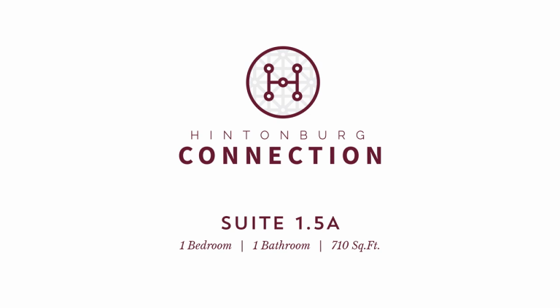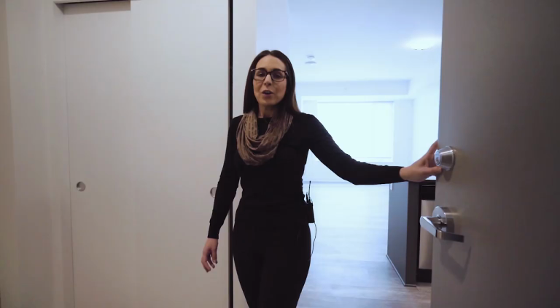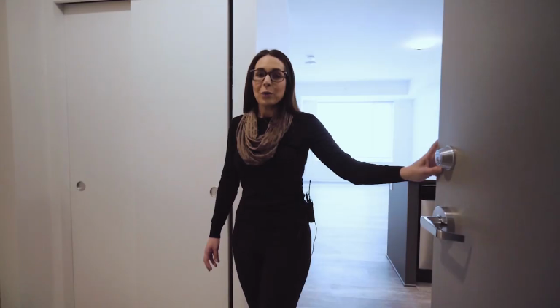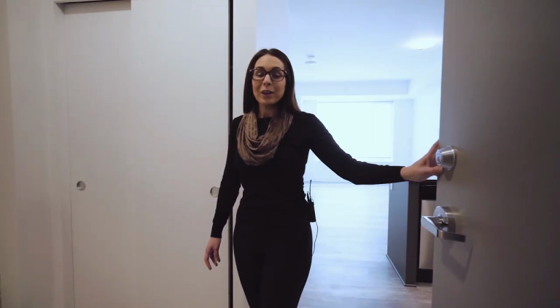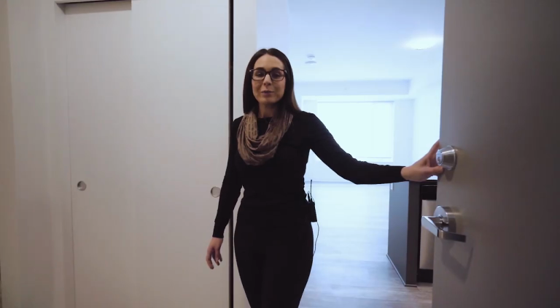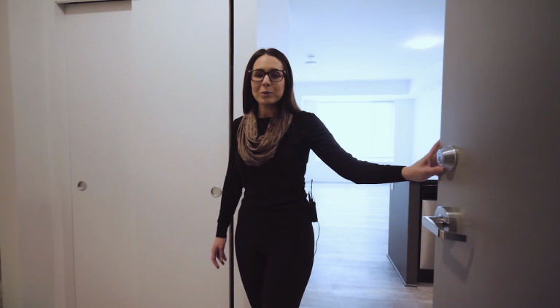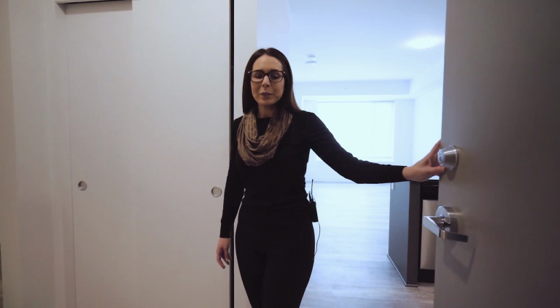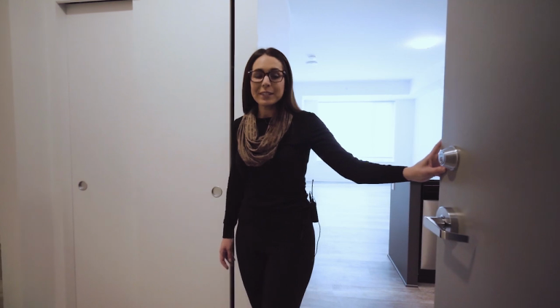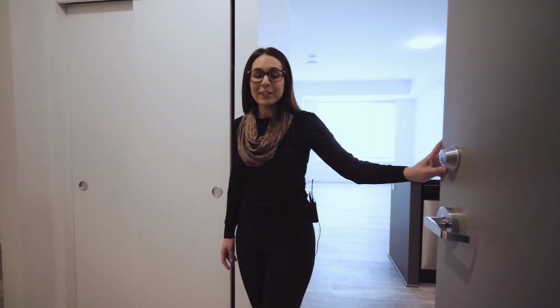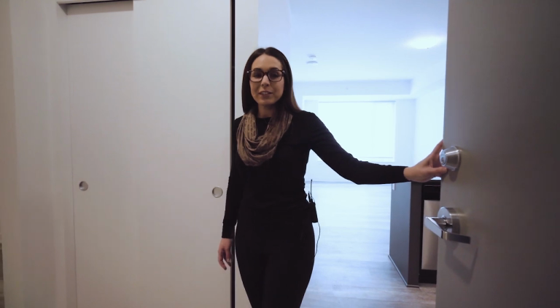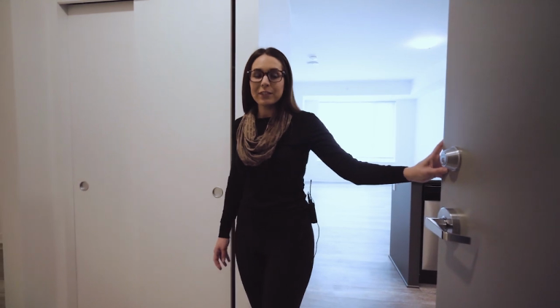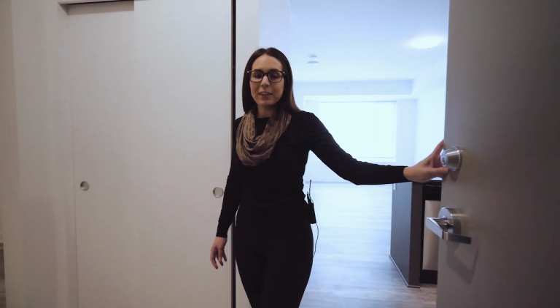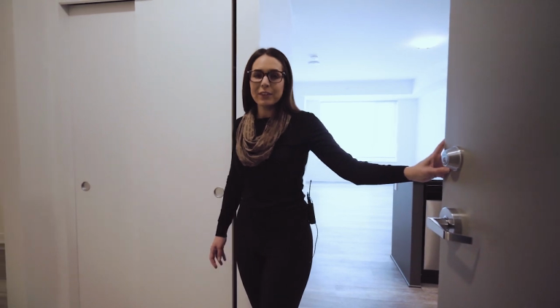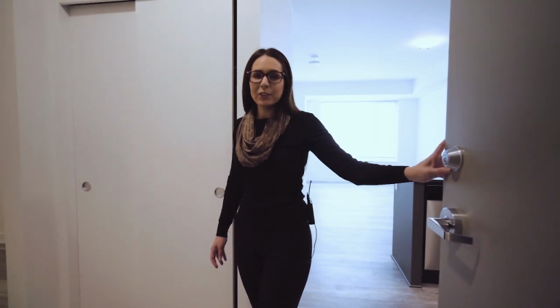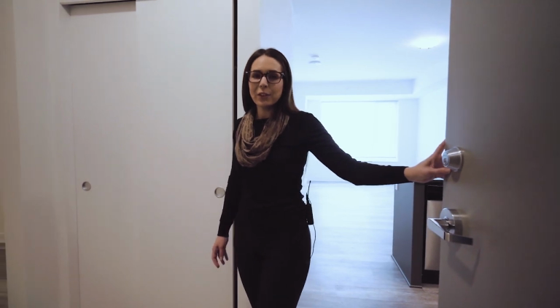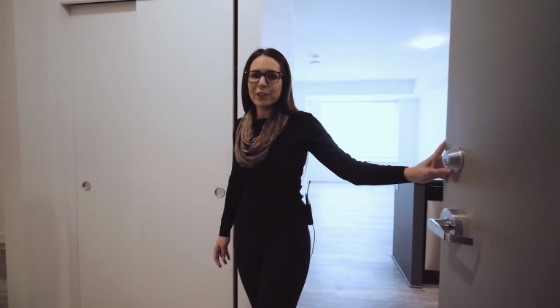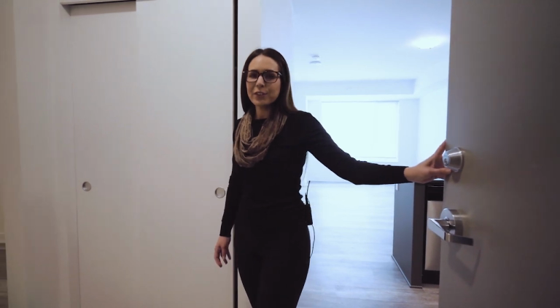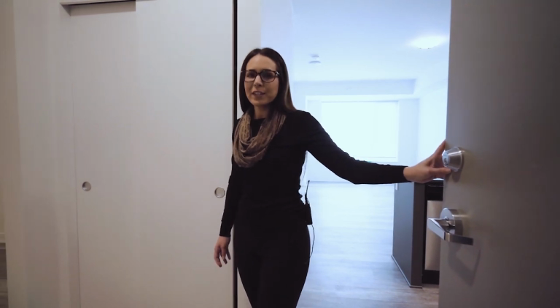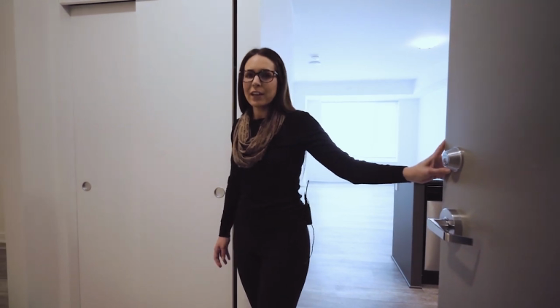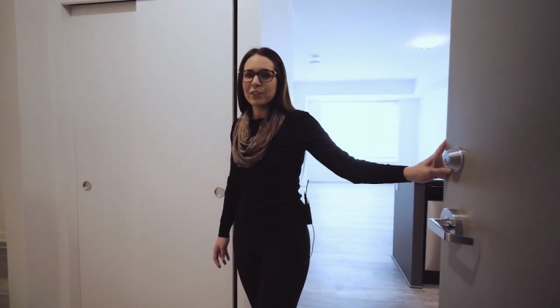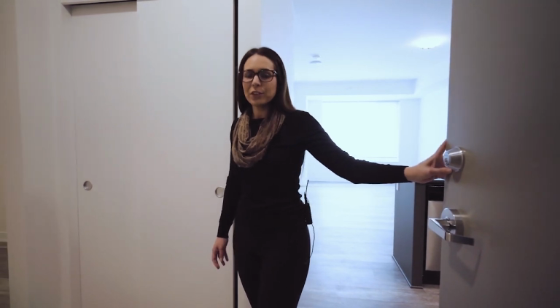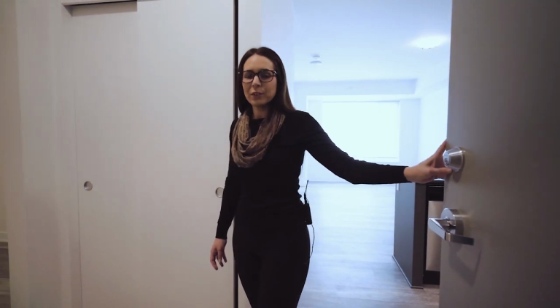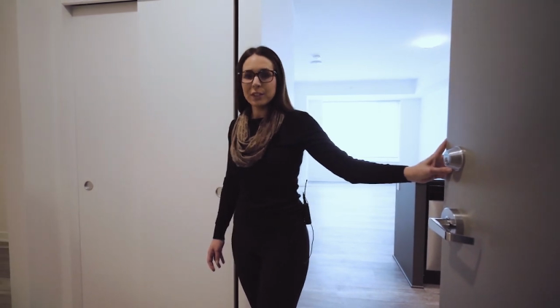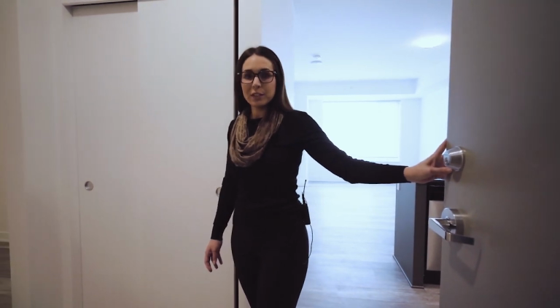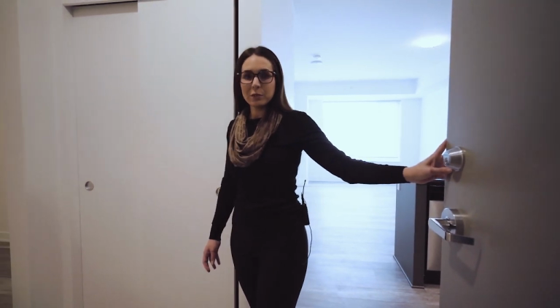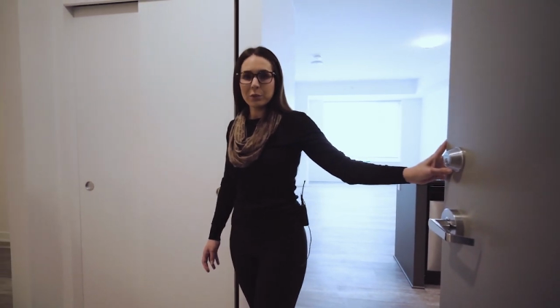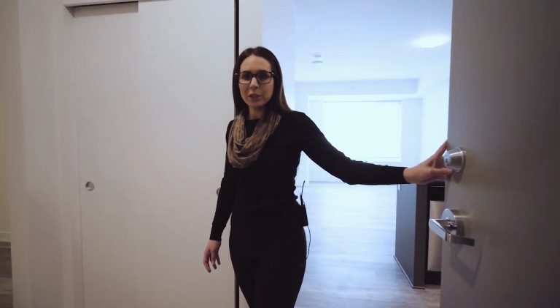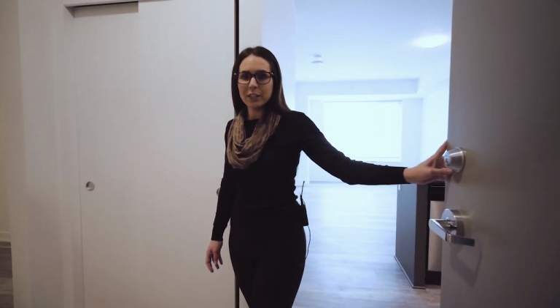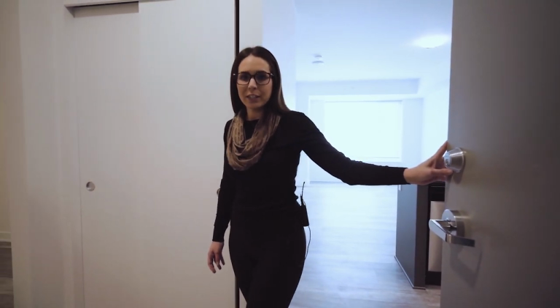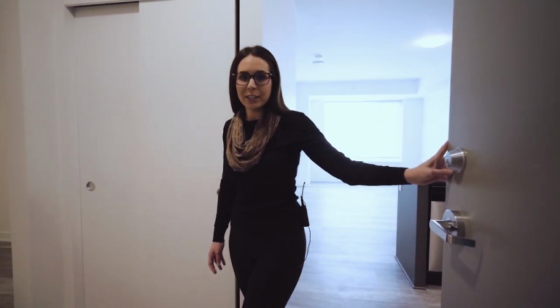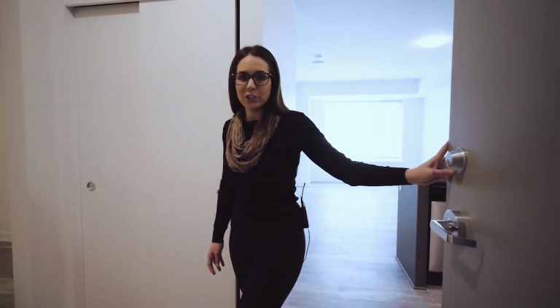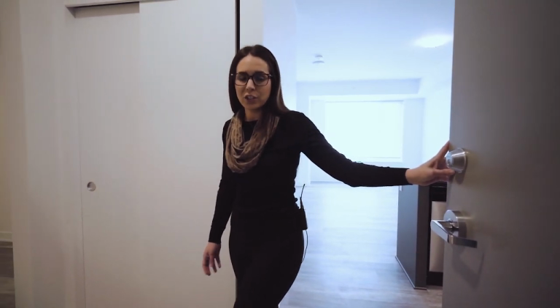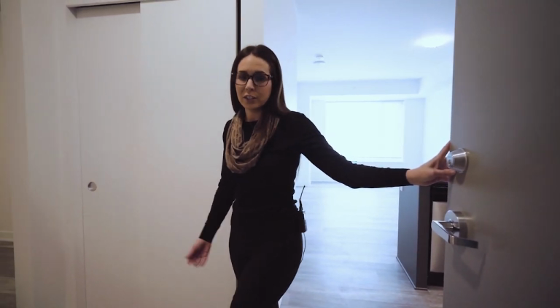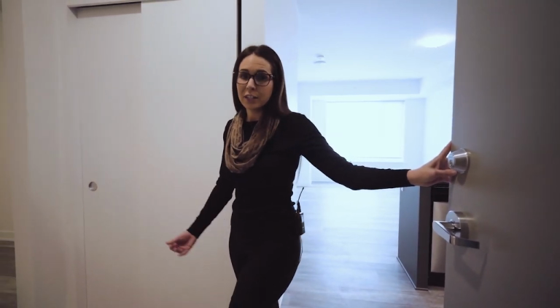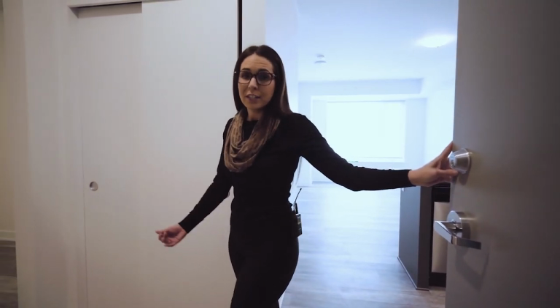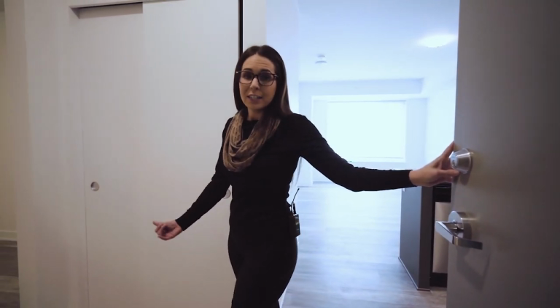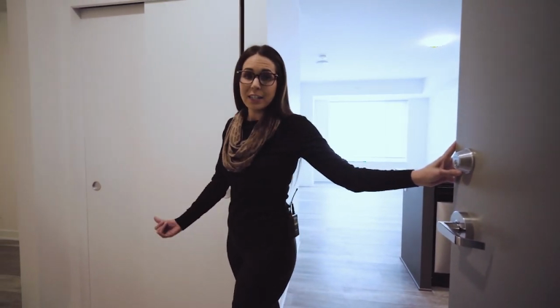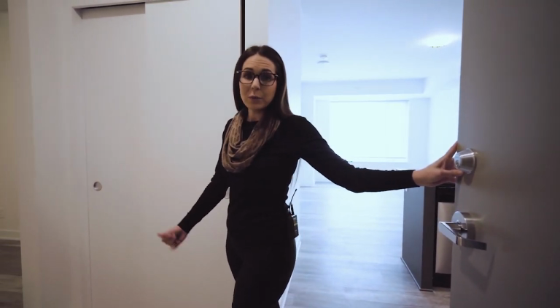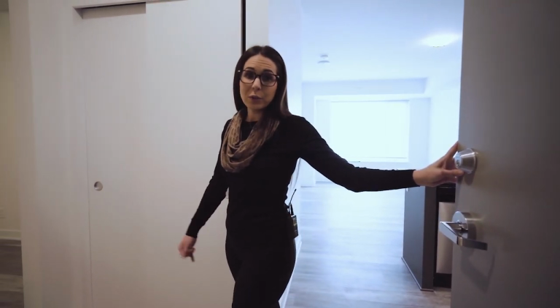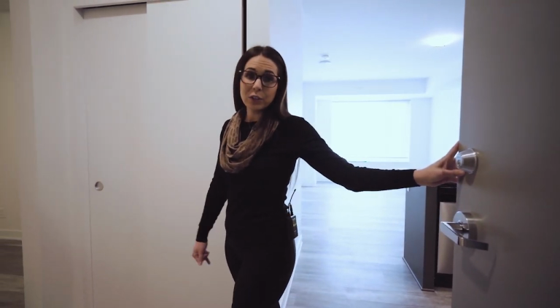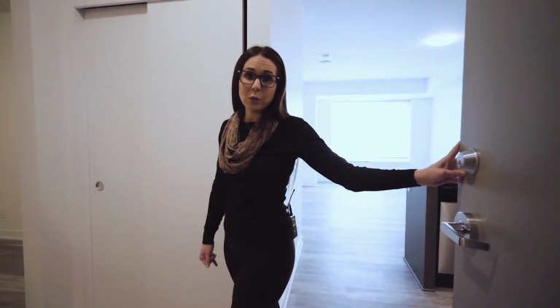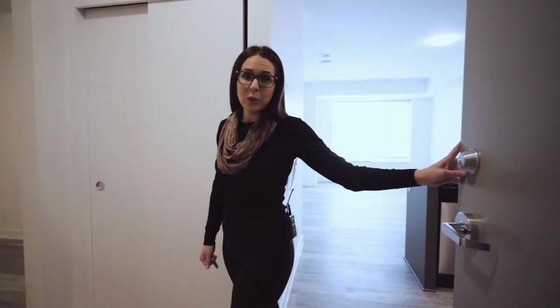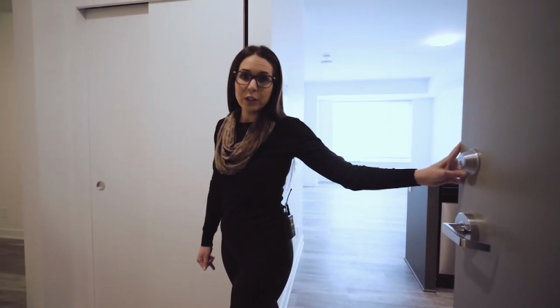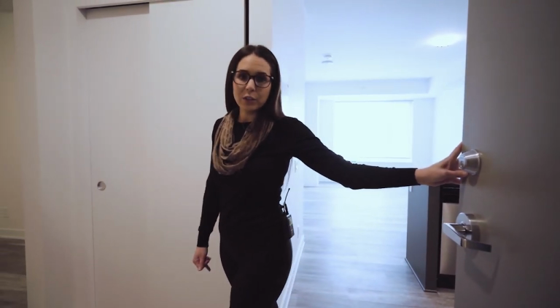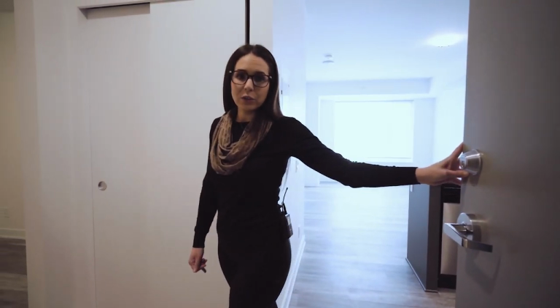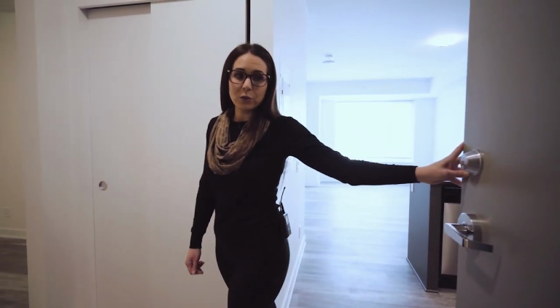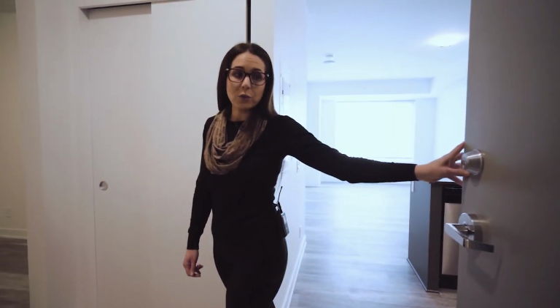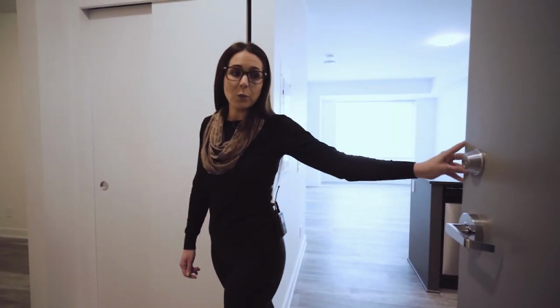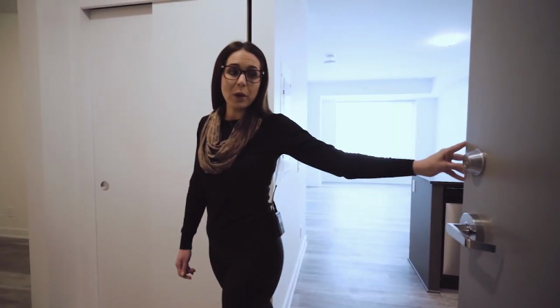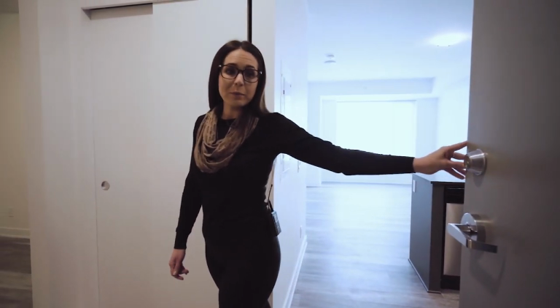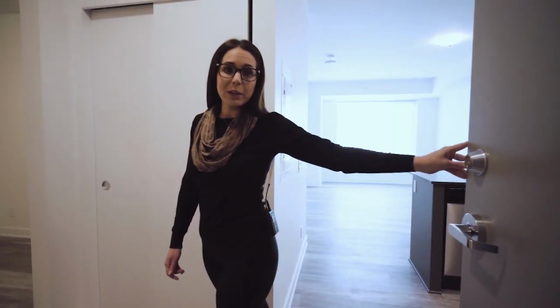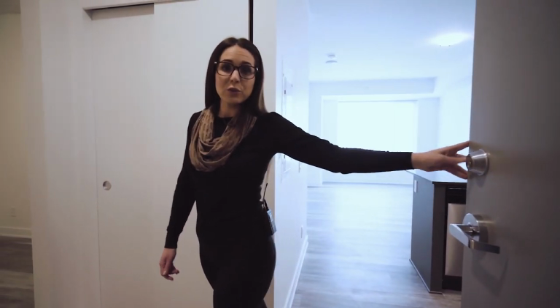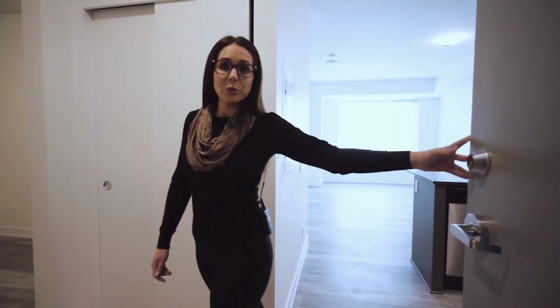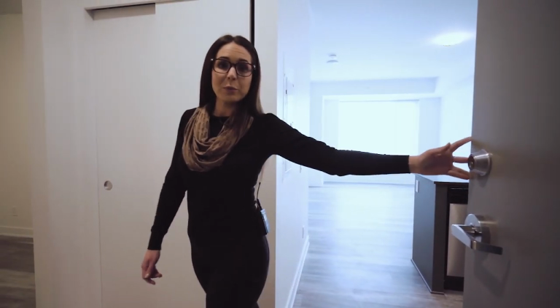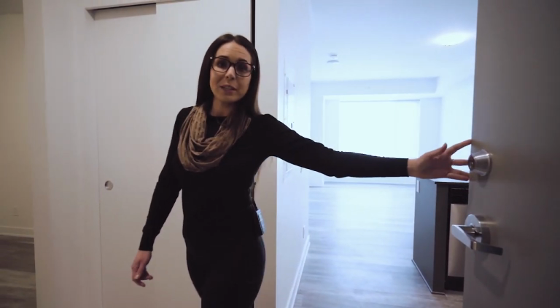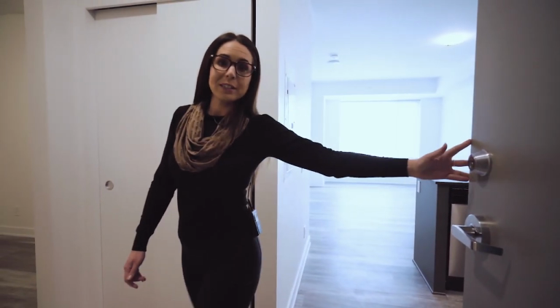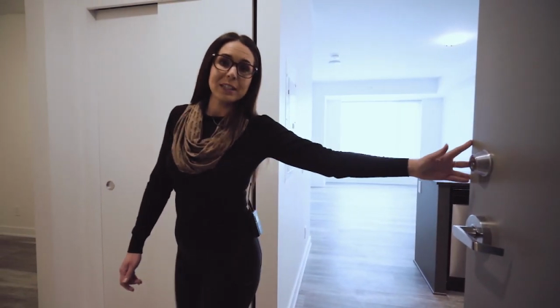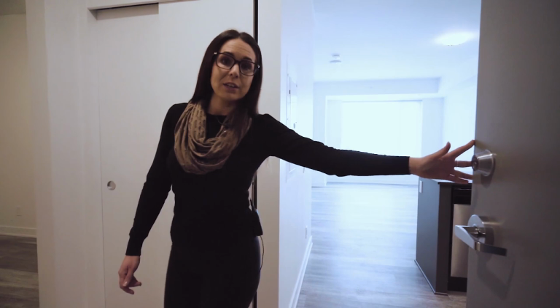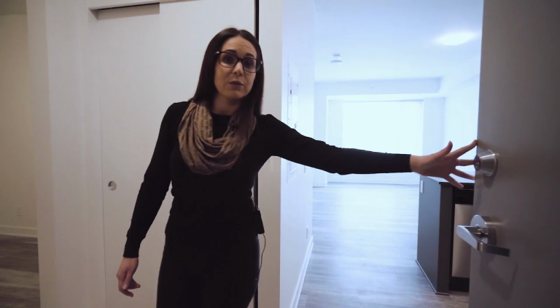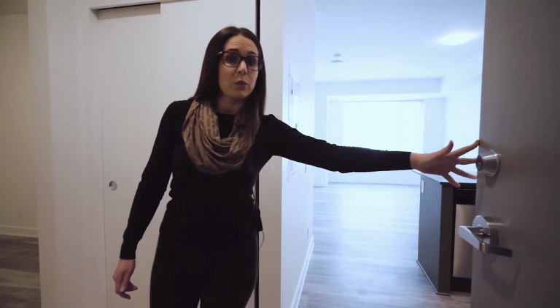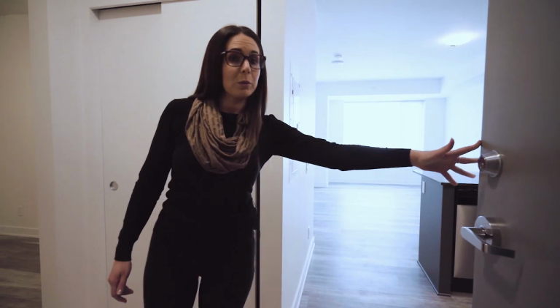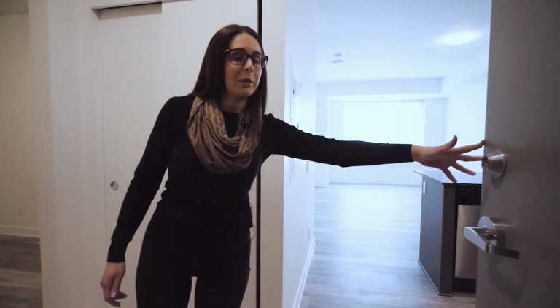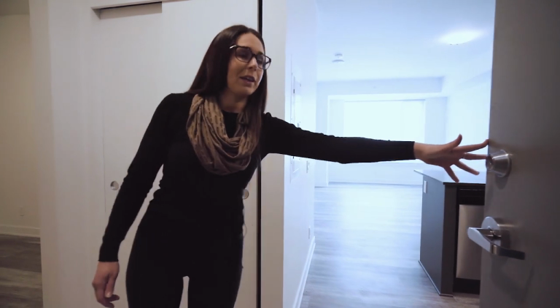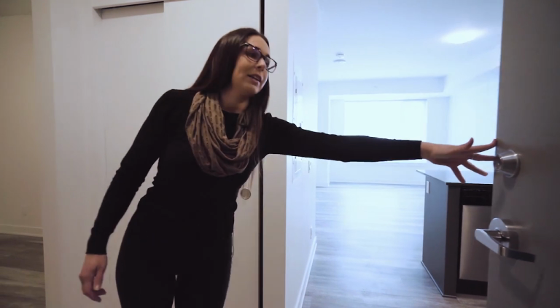Welcome to 175 Carothers Avenue, Hintonburg Connection. Today we're going to walk you through the one bedroom plus den floor plan.